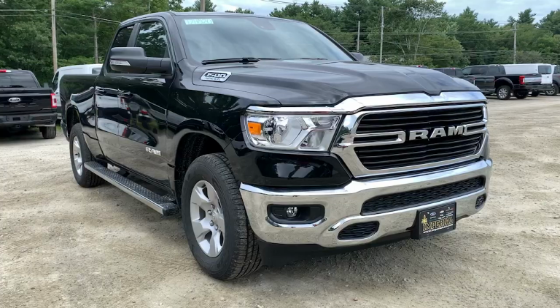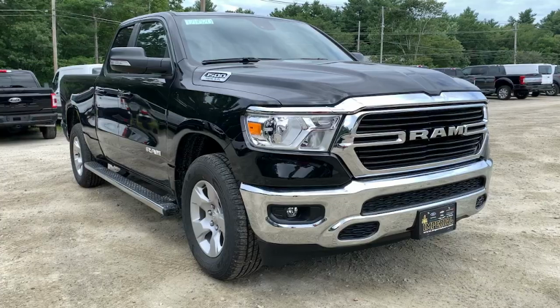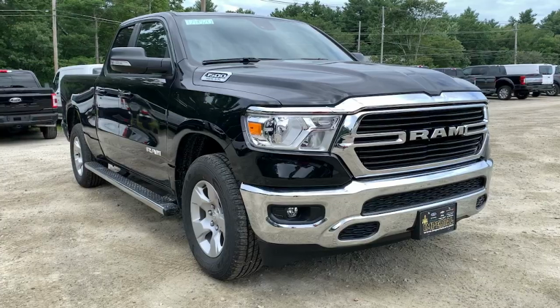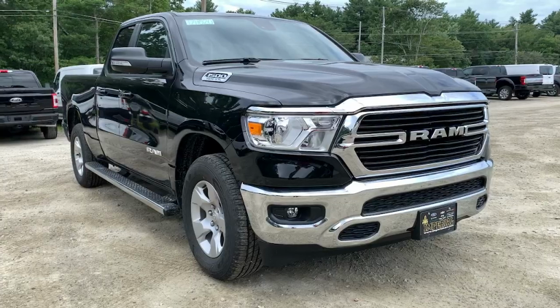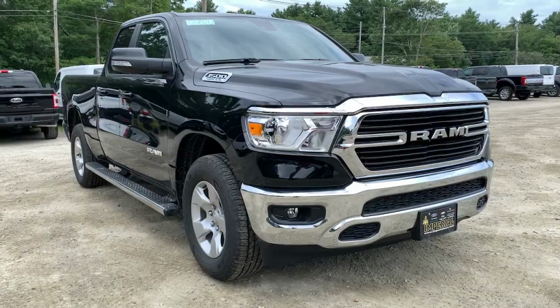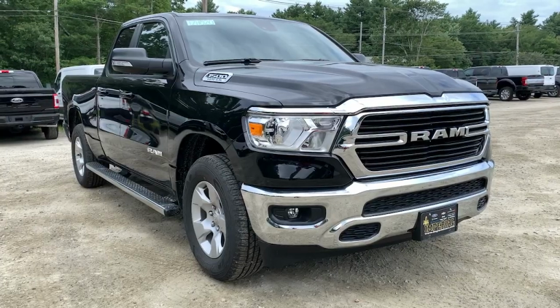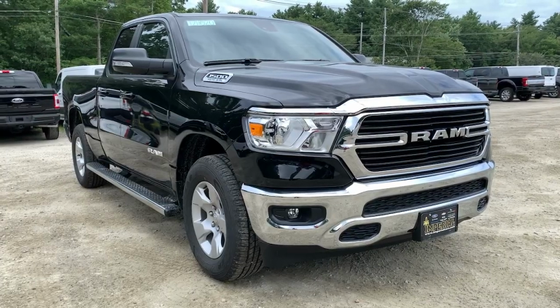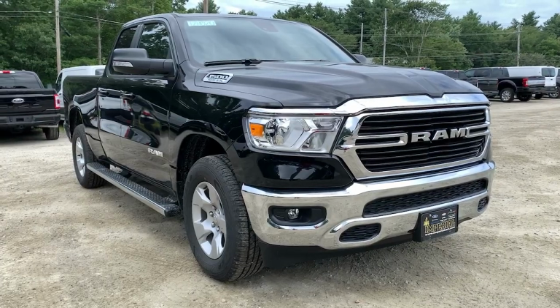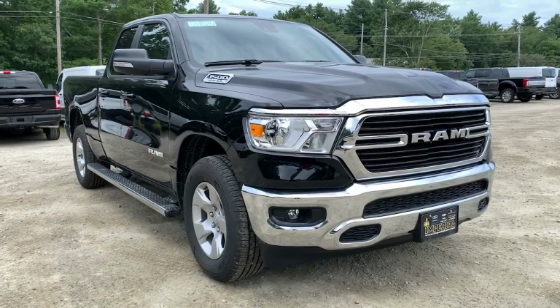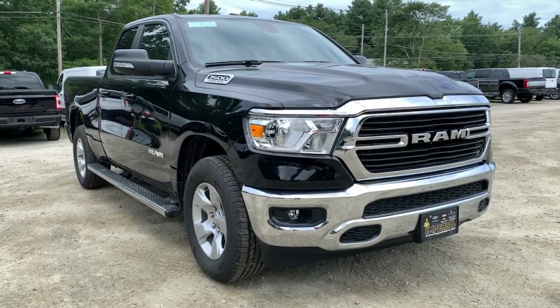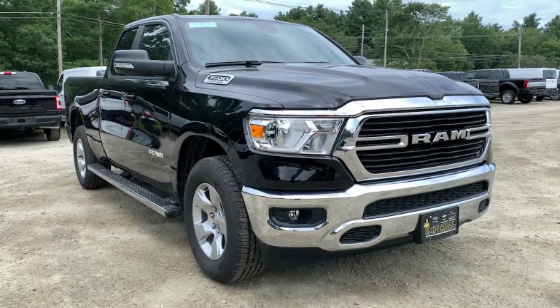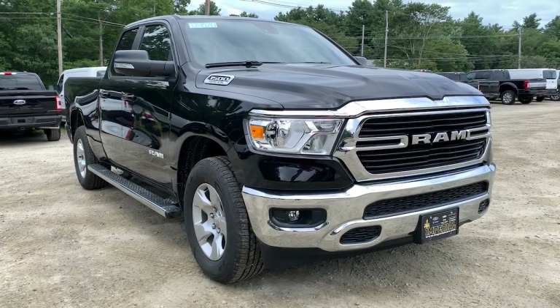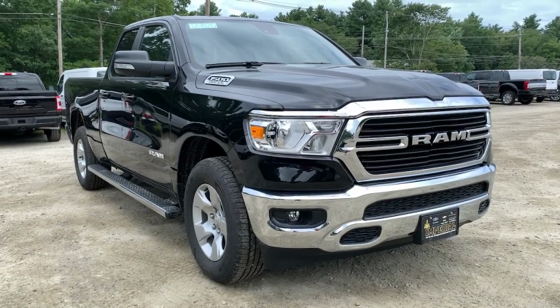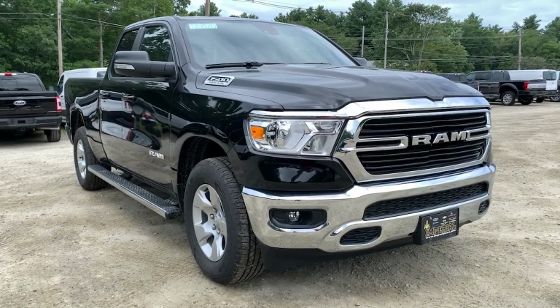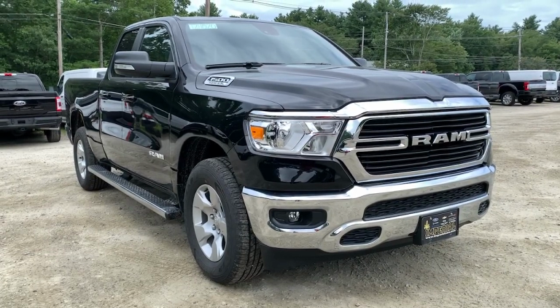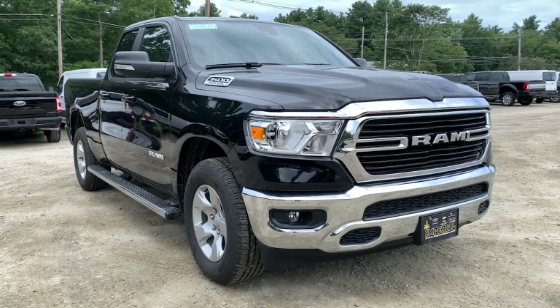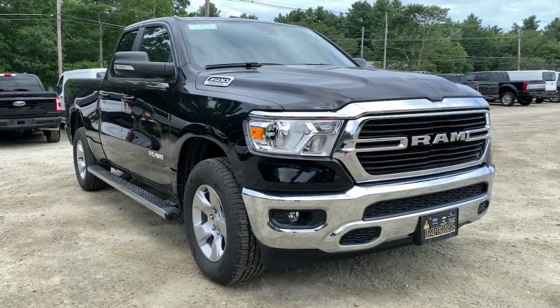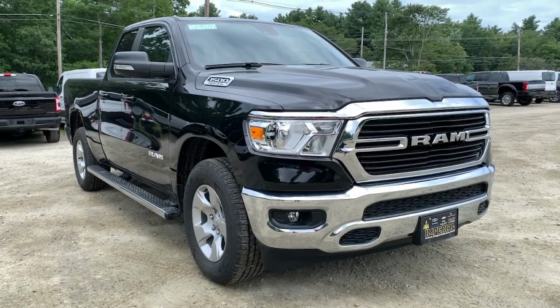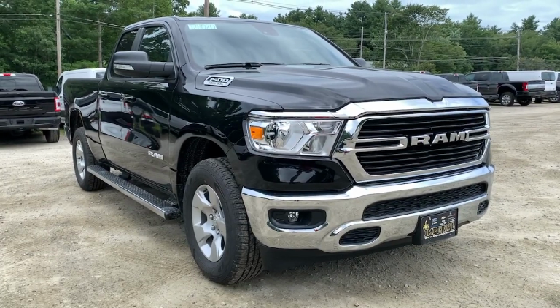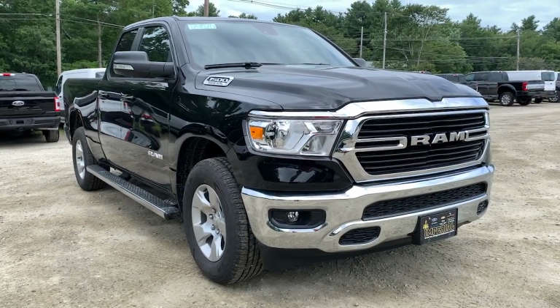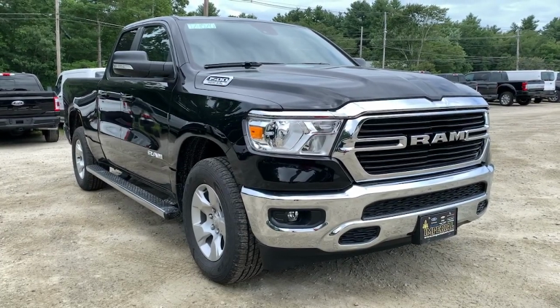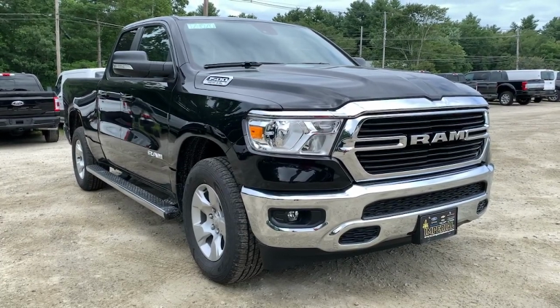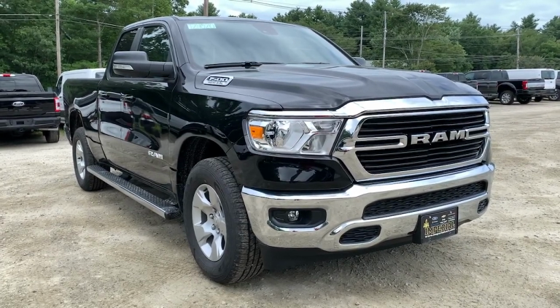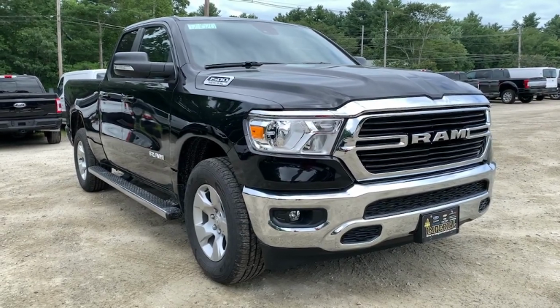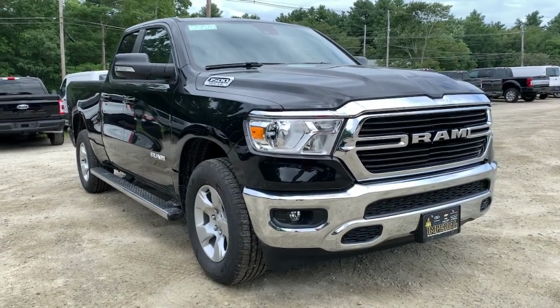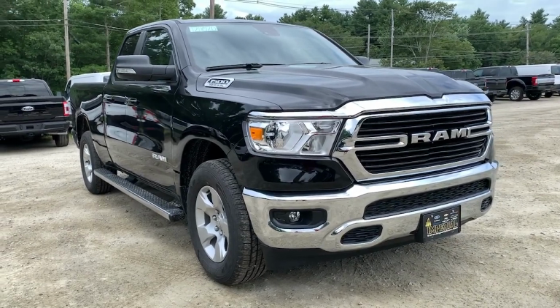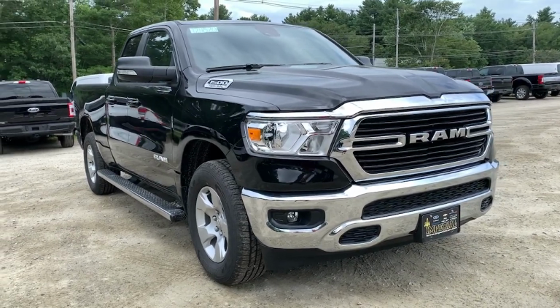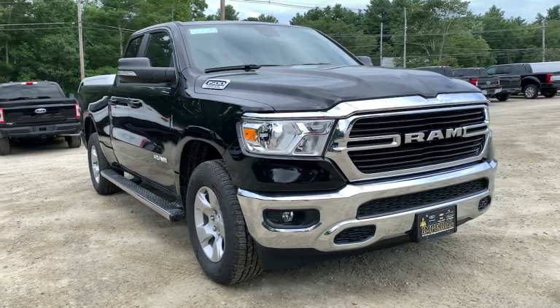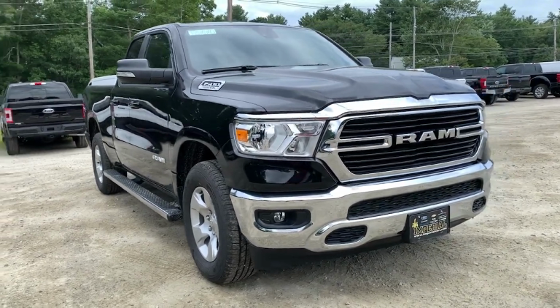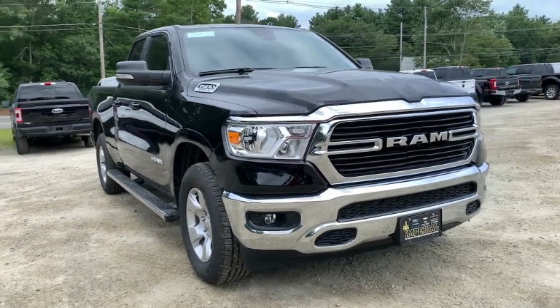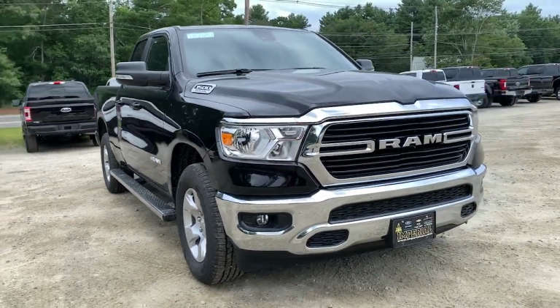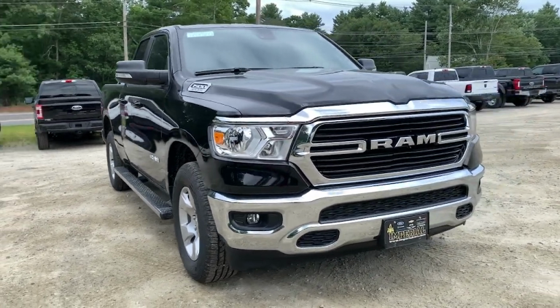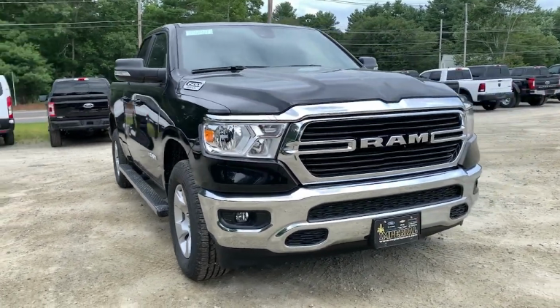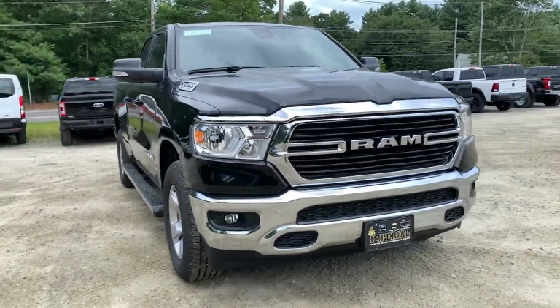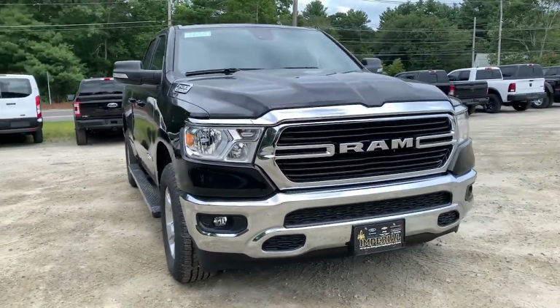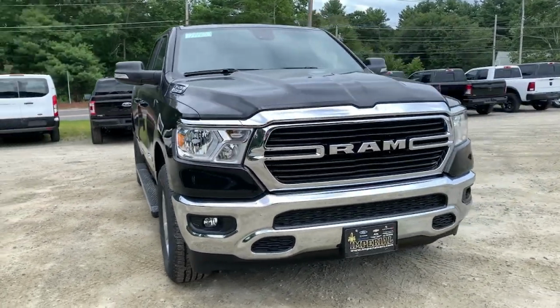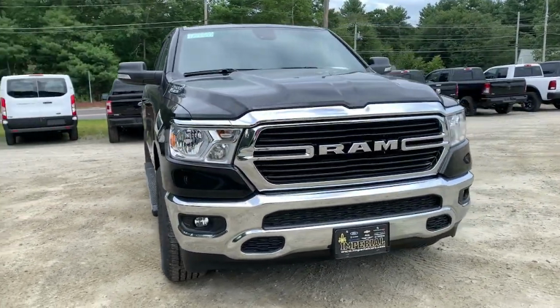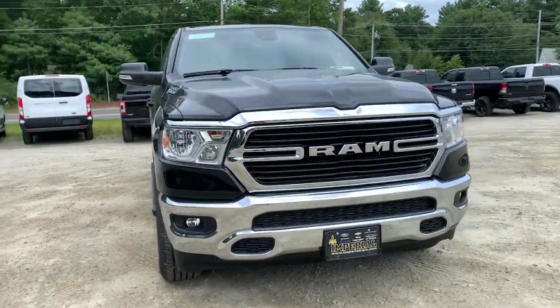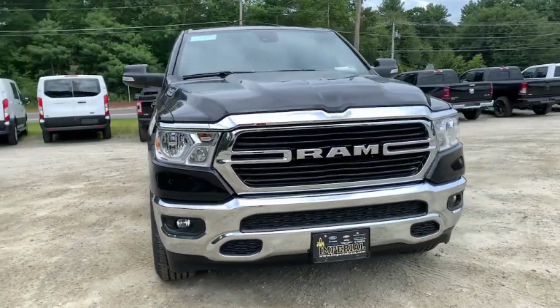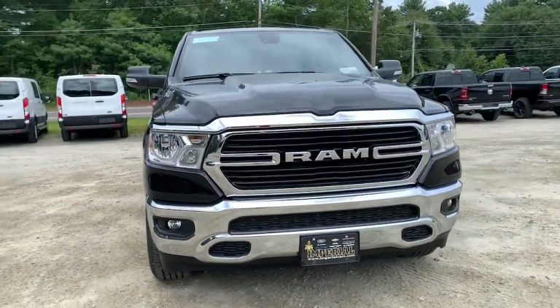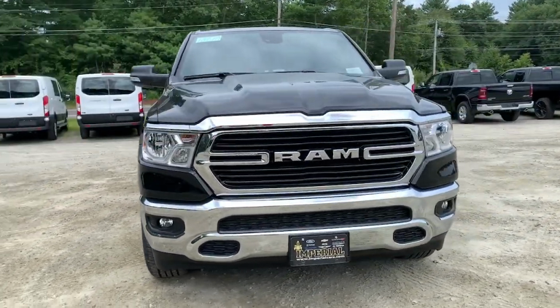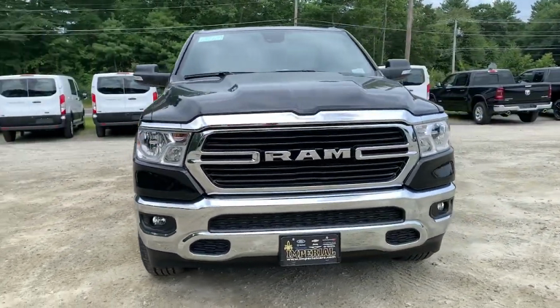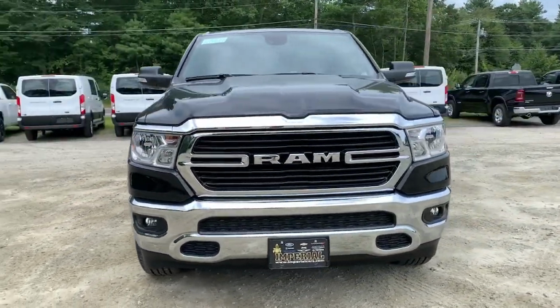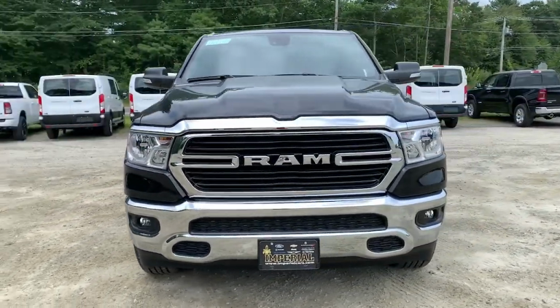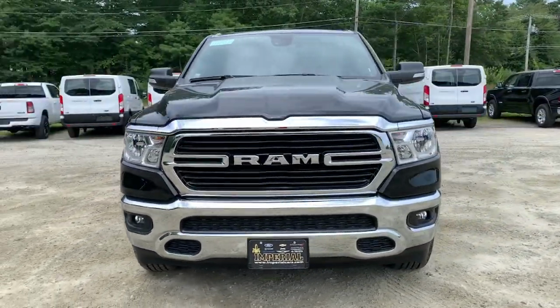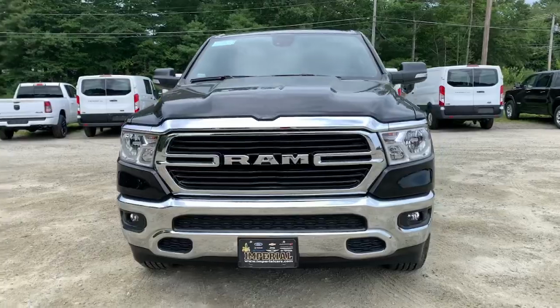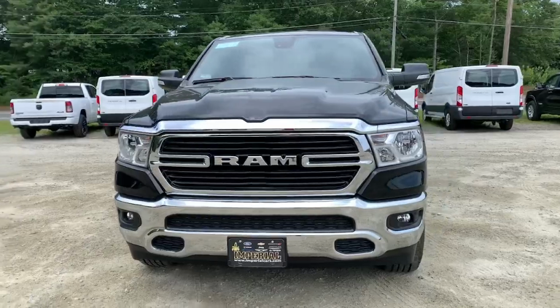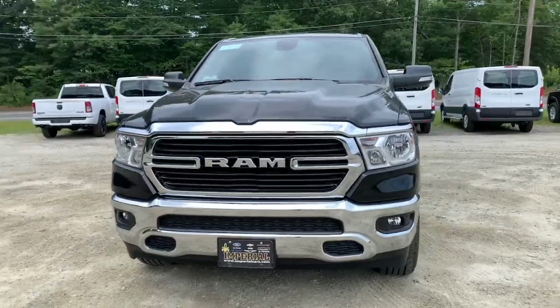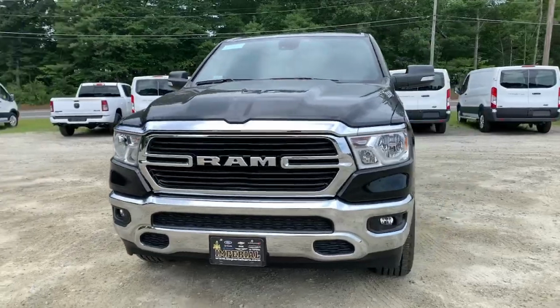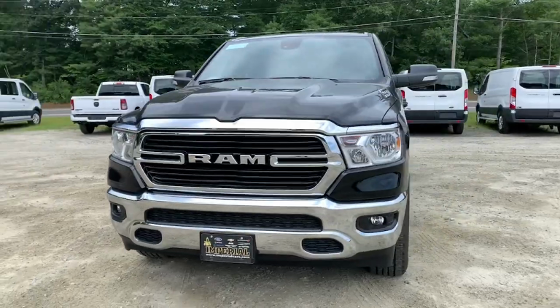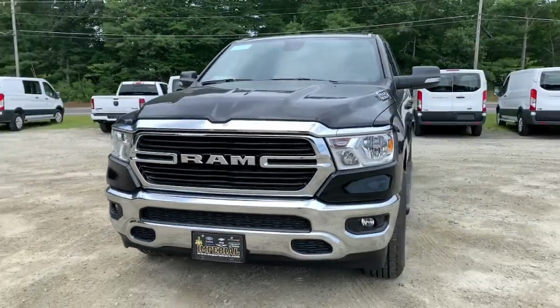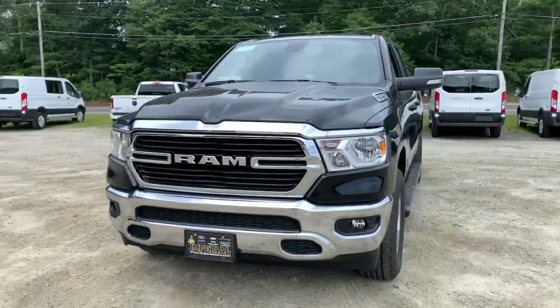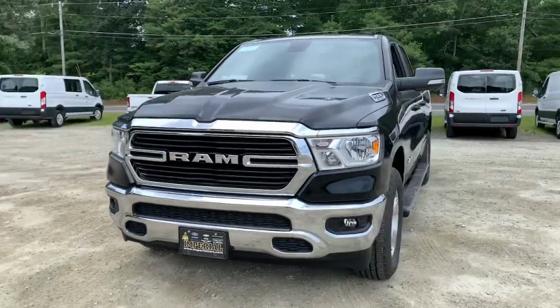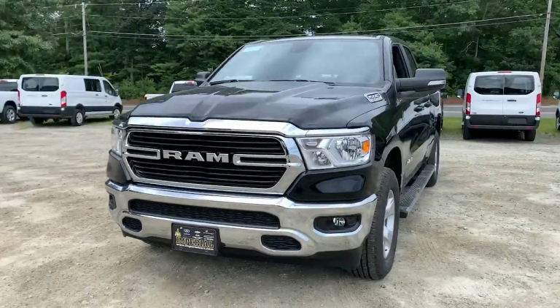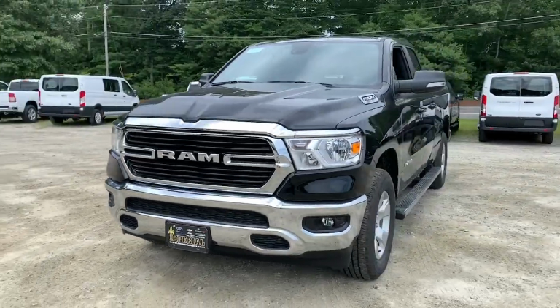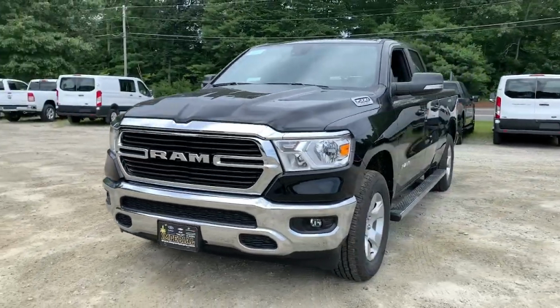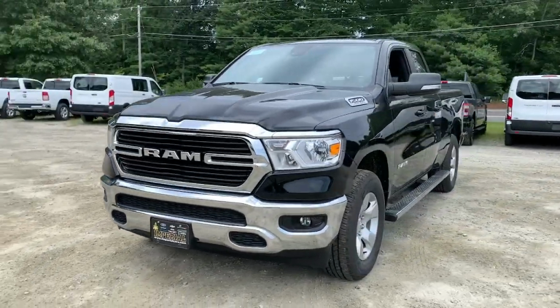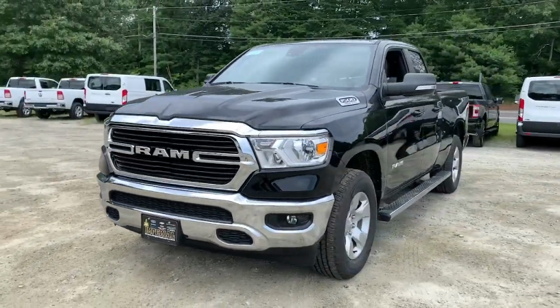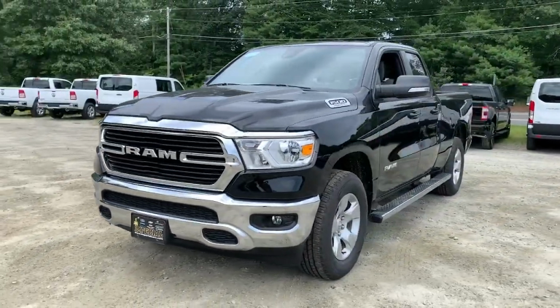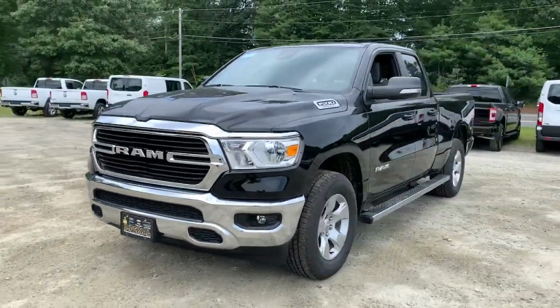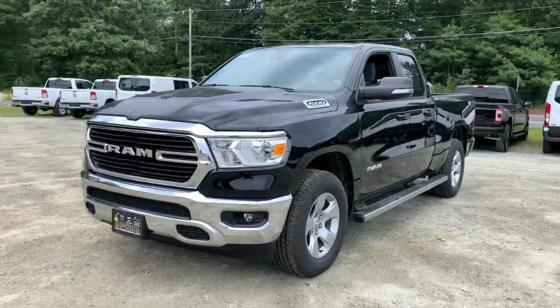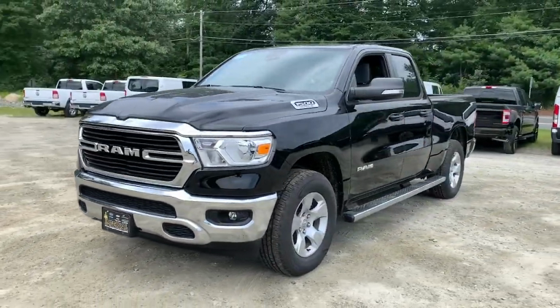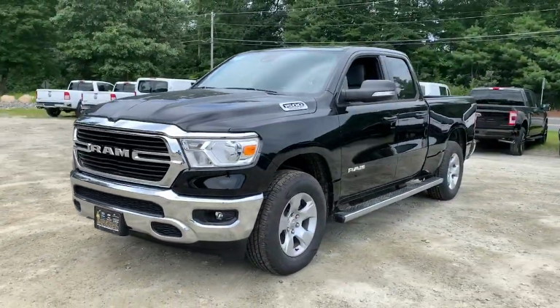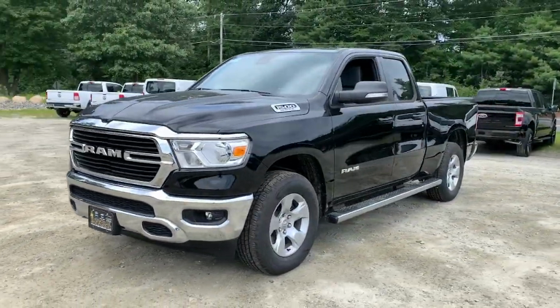The Dodge Ram 1500: the passenger-friendly pickup with gritty capability, a comfortable ride, and surprising fuel efficiency.